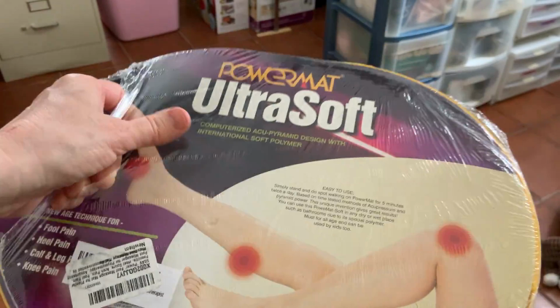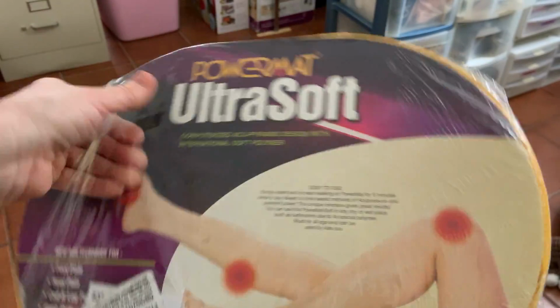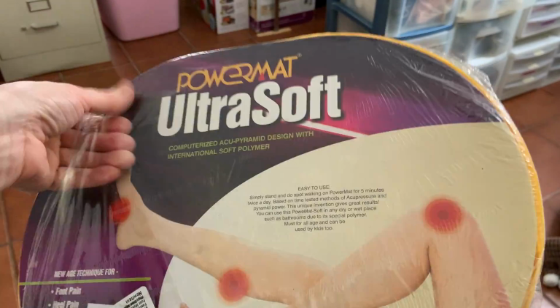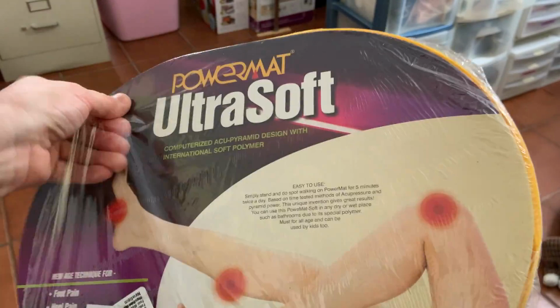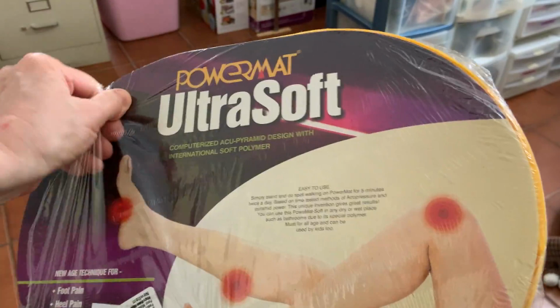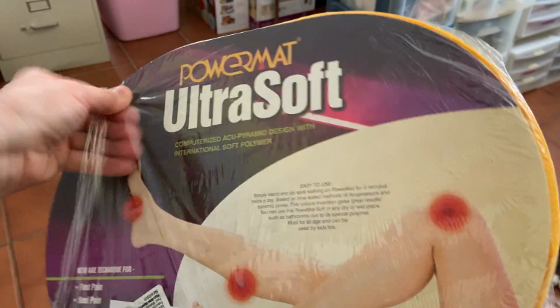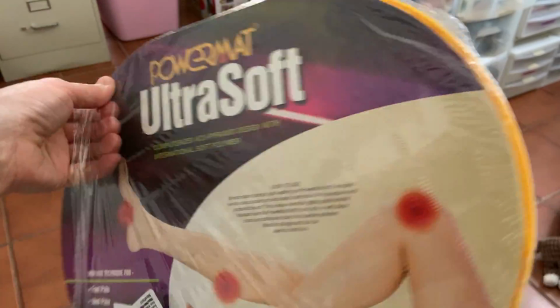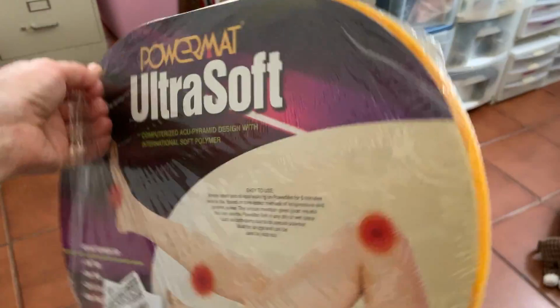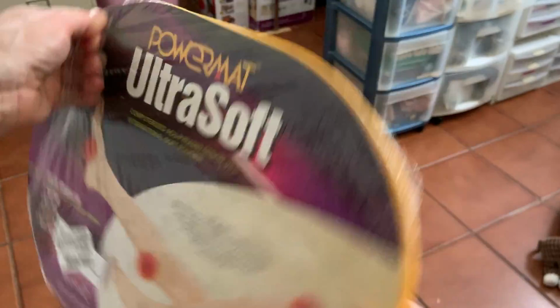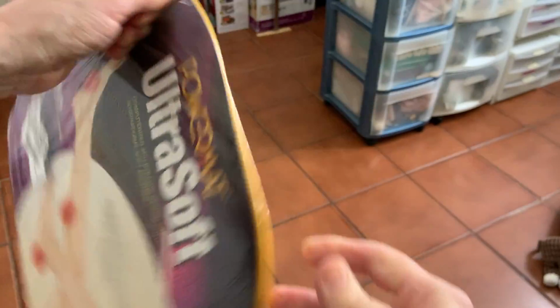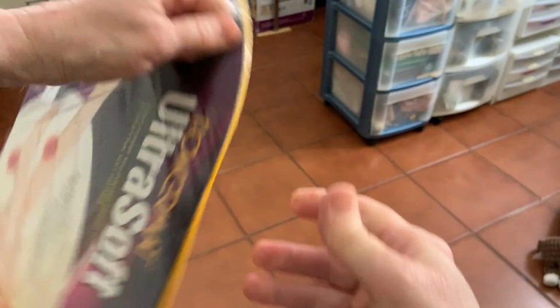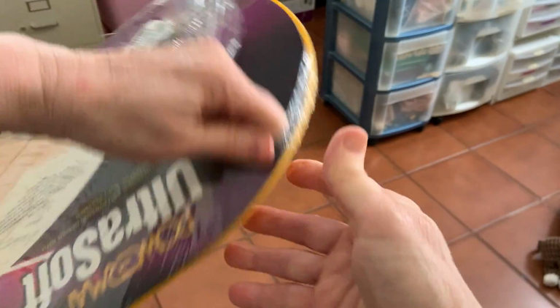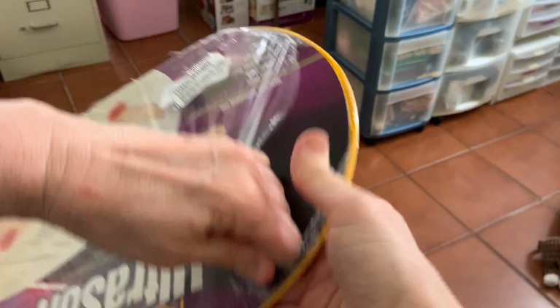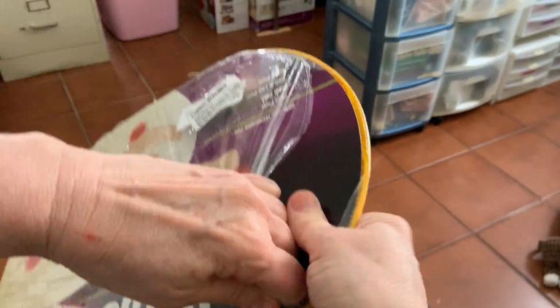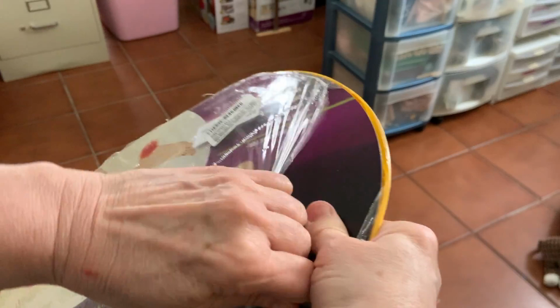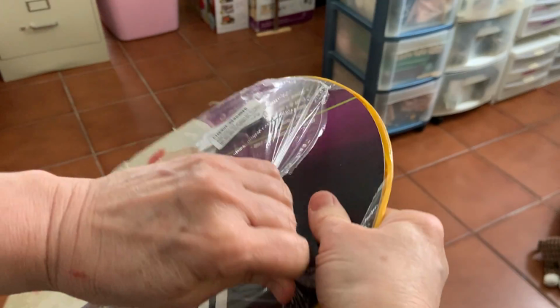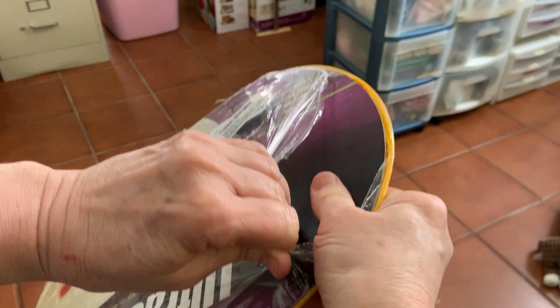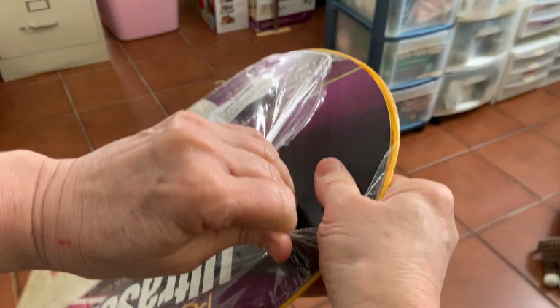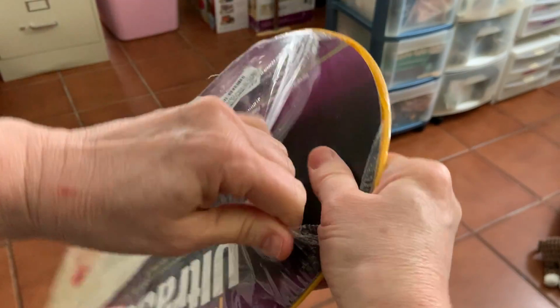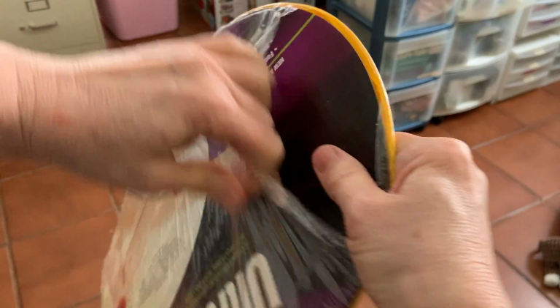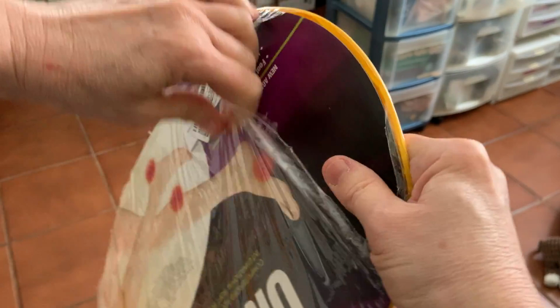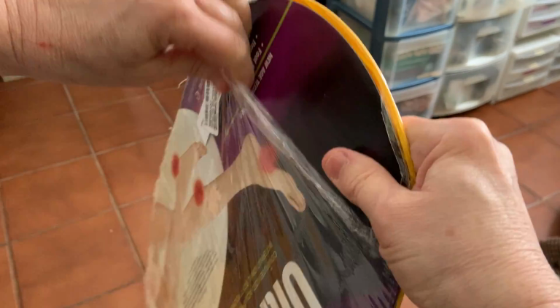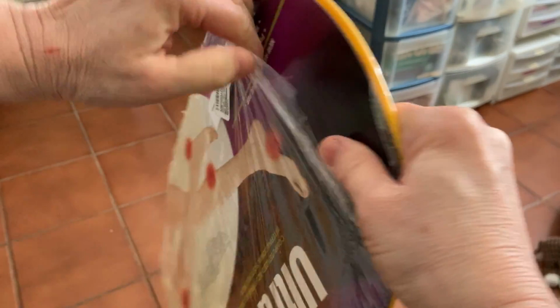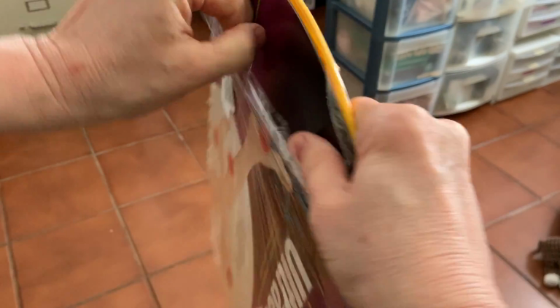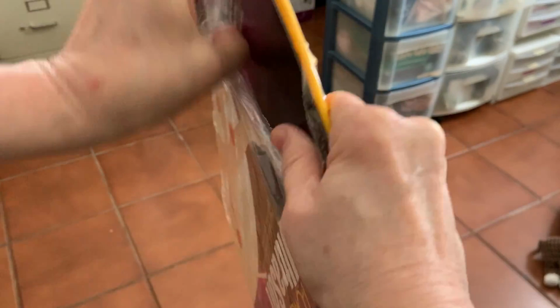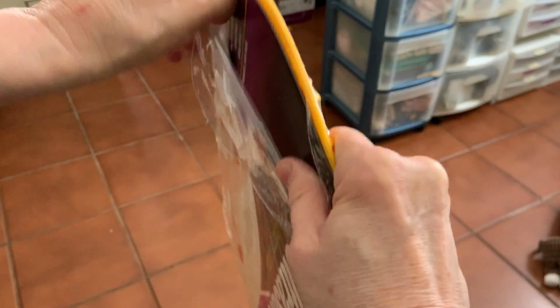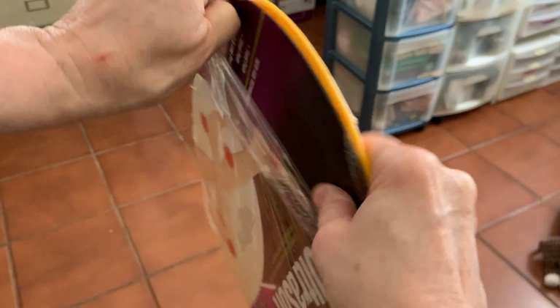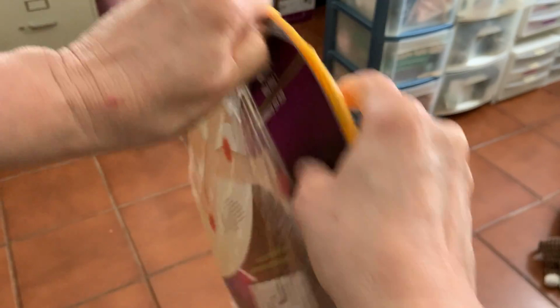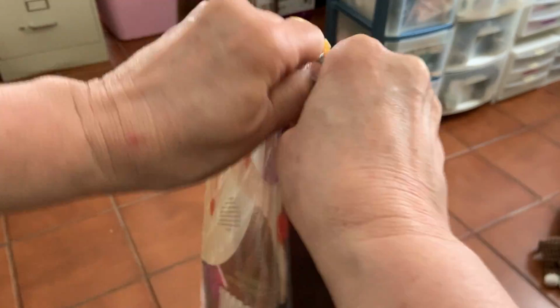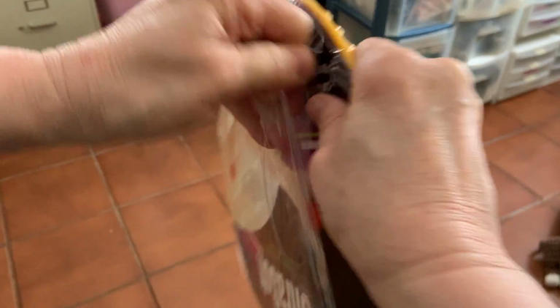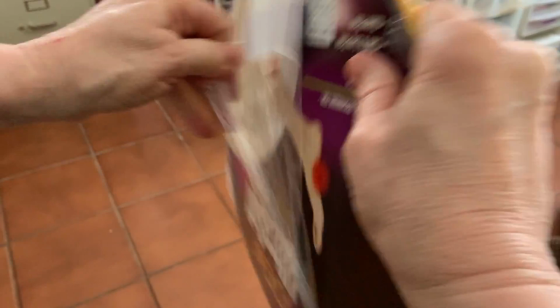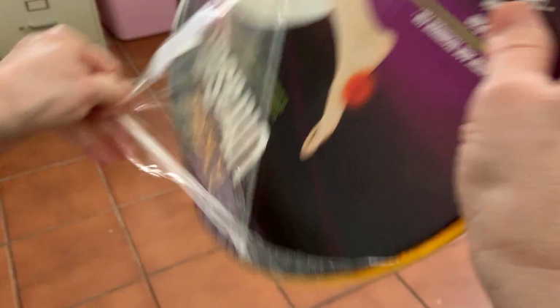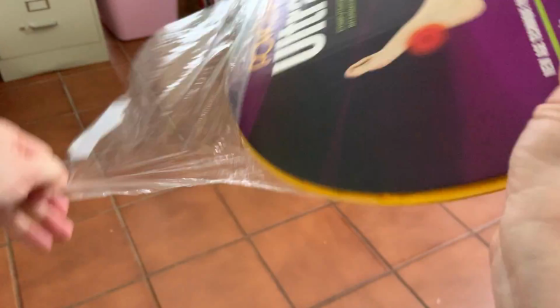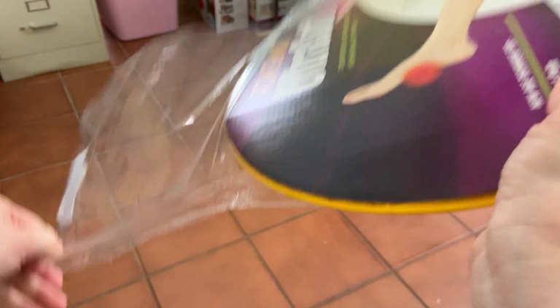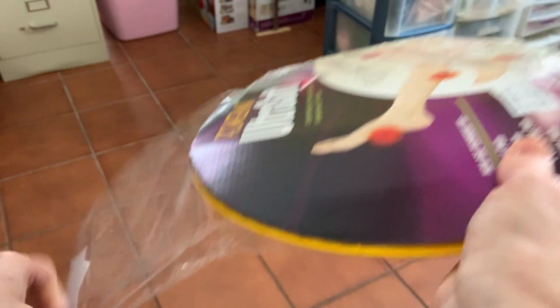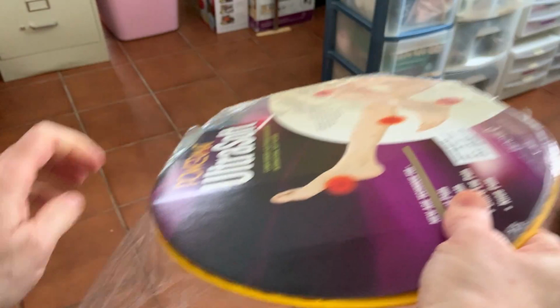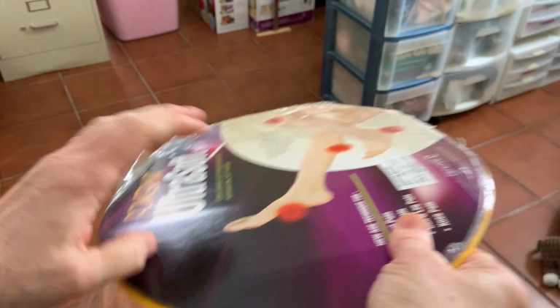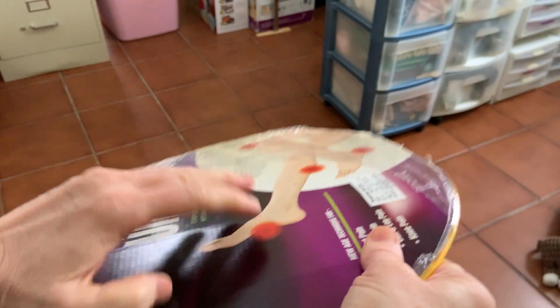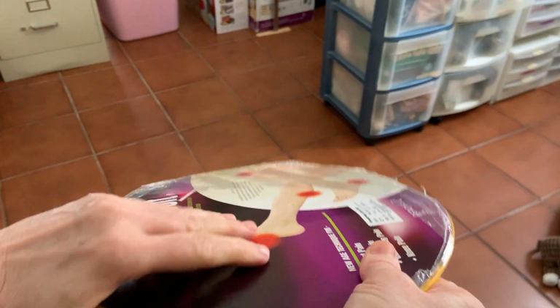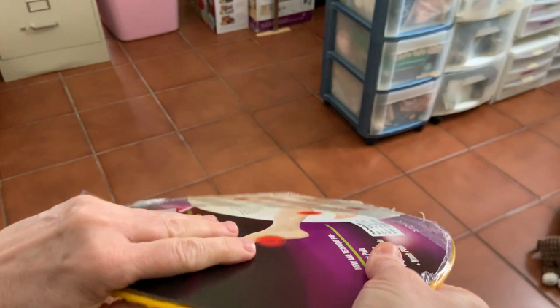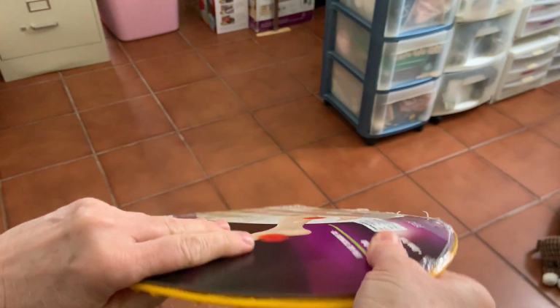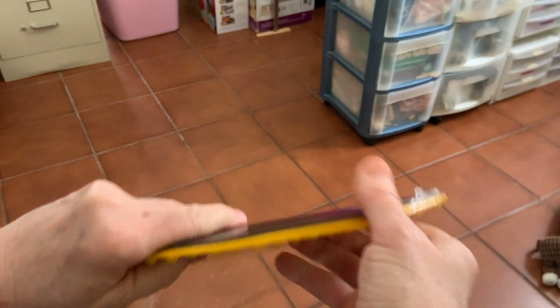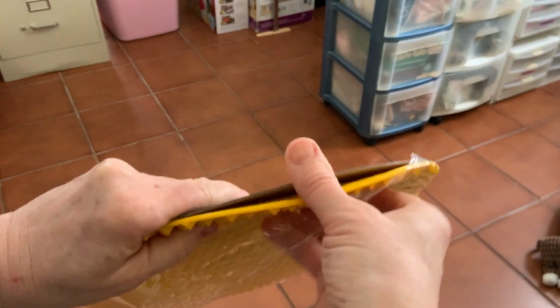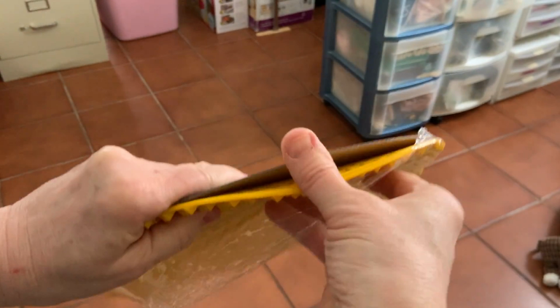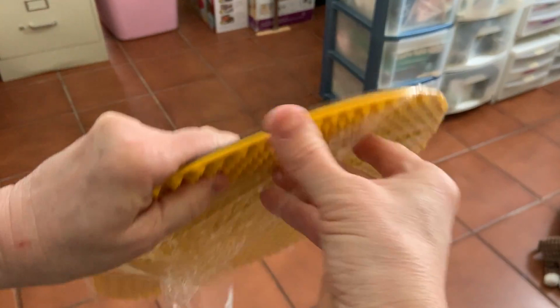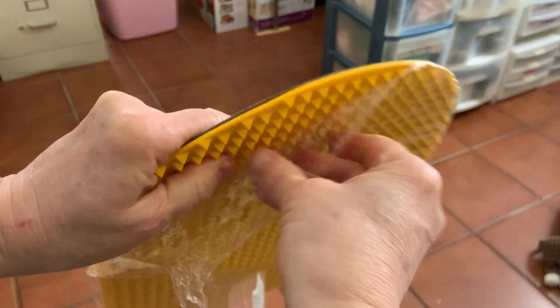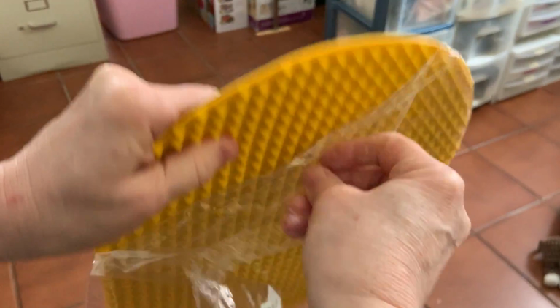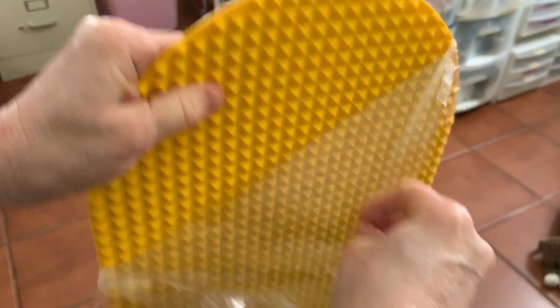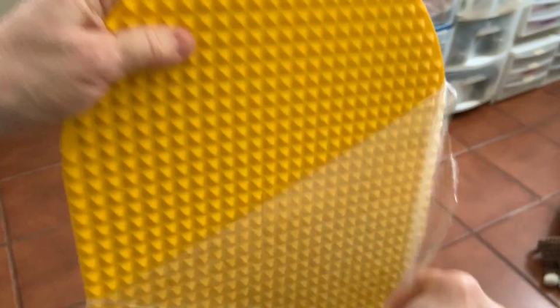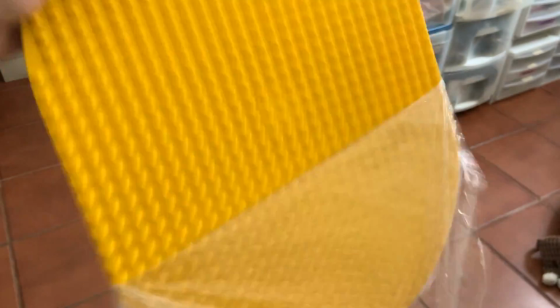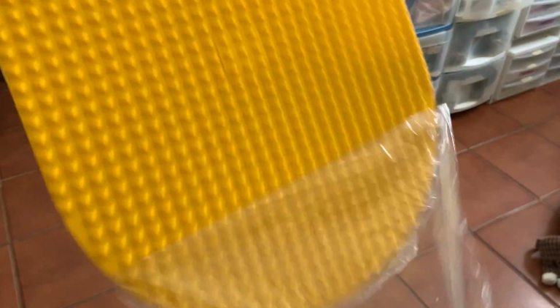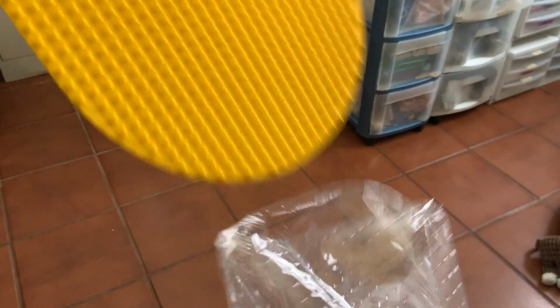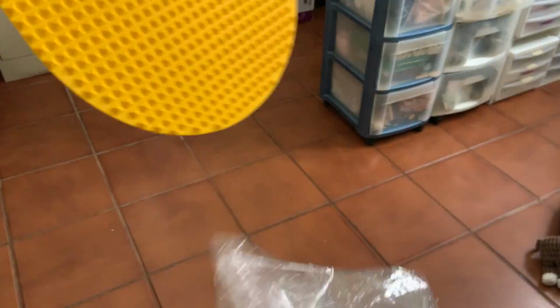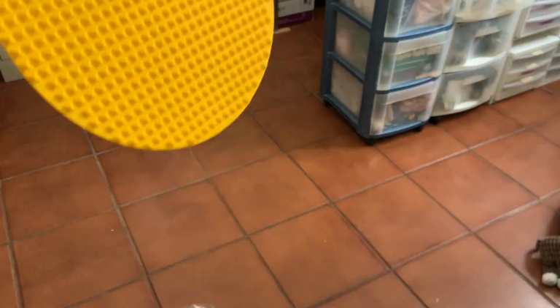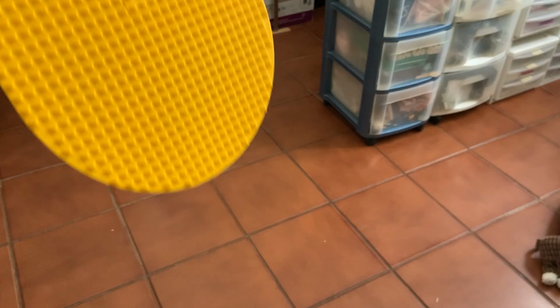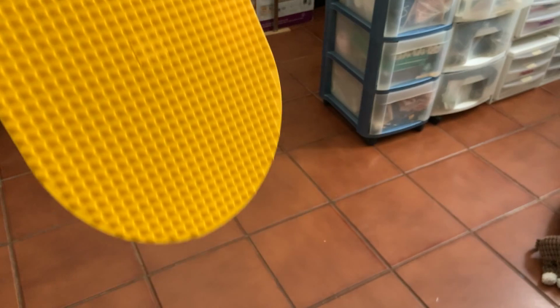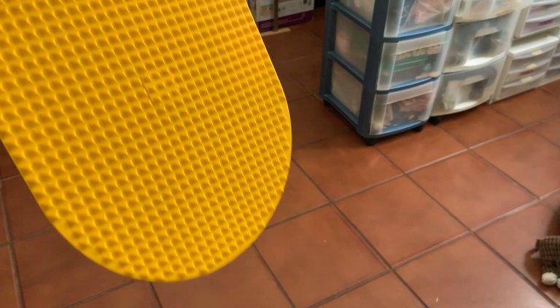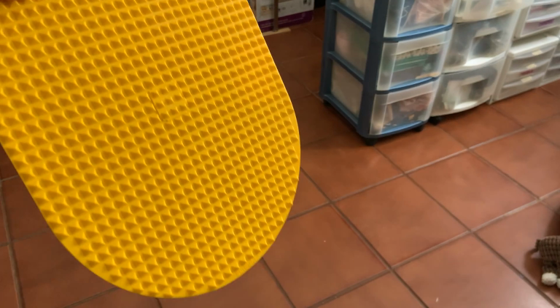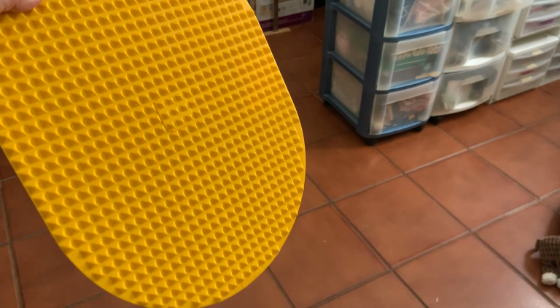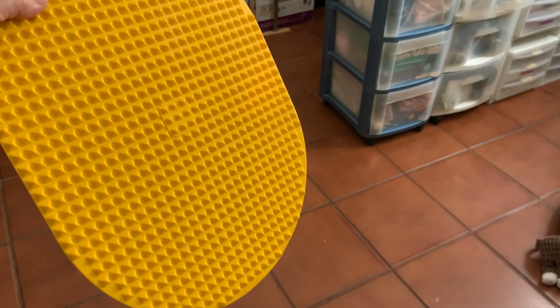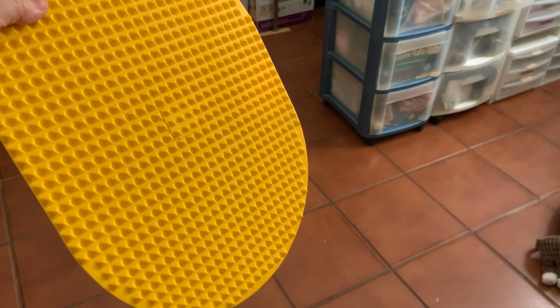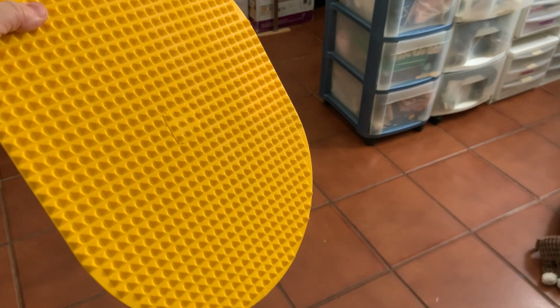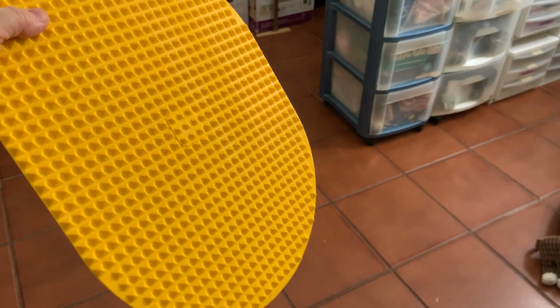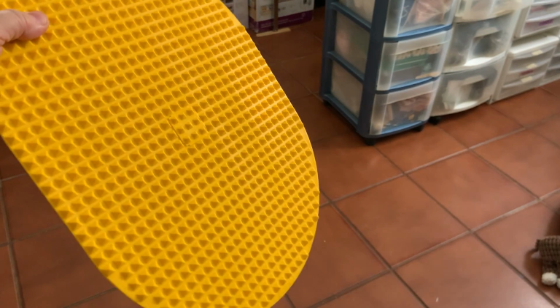This is called an unboxing, so you're gonna see it as I see it. I'm gonna open the package right here — I put it in my office because this is where I spend most of my time.